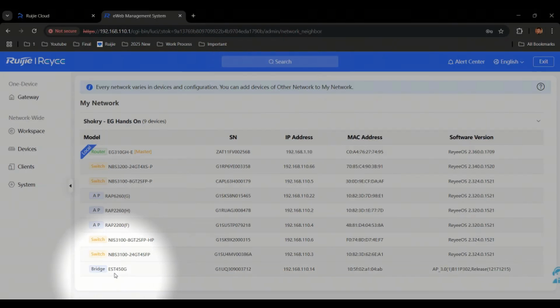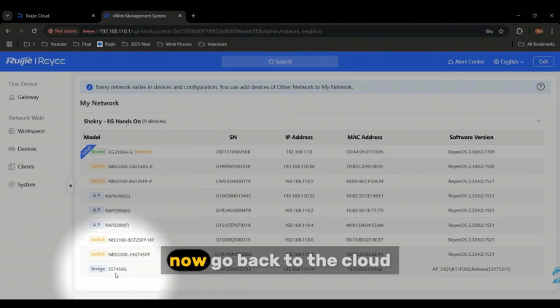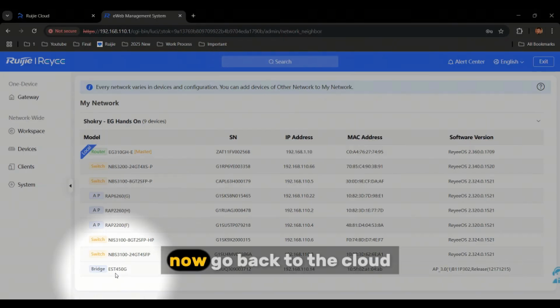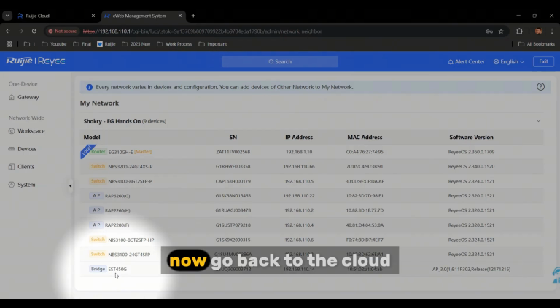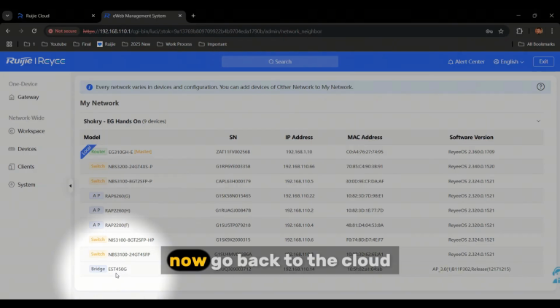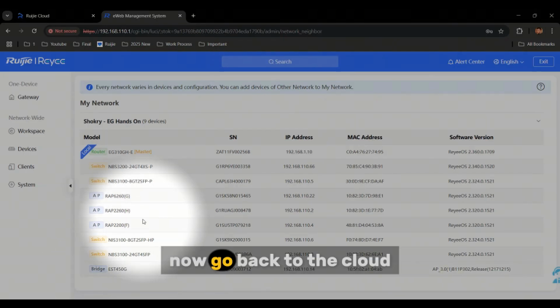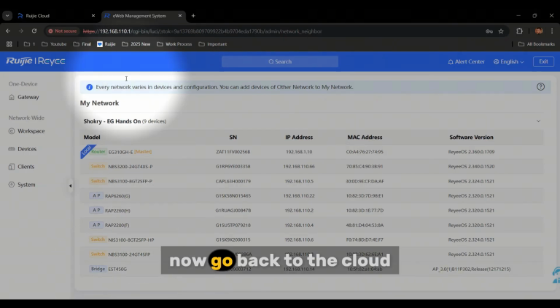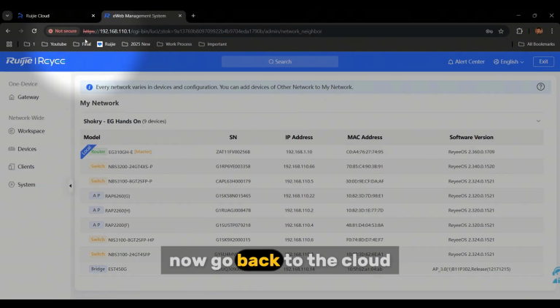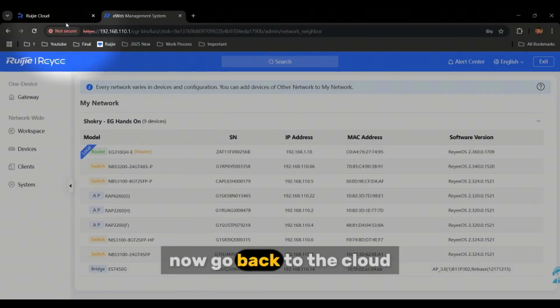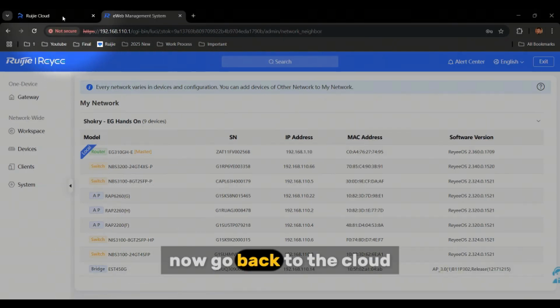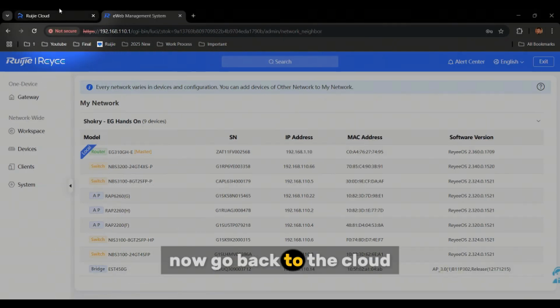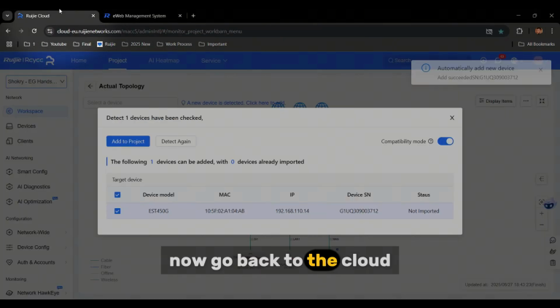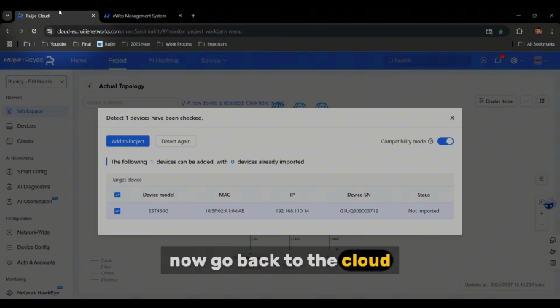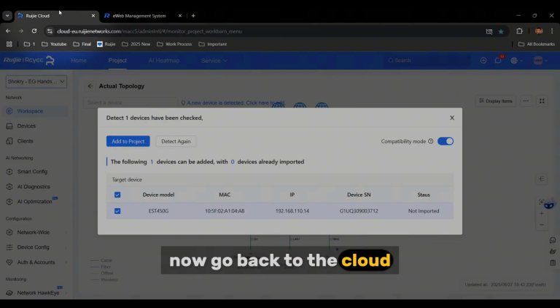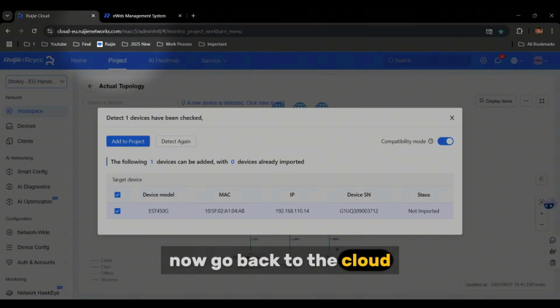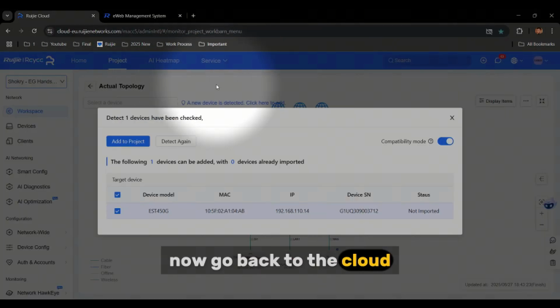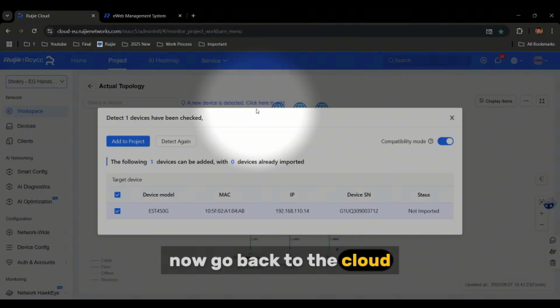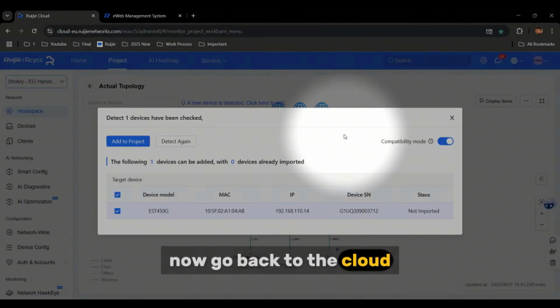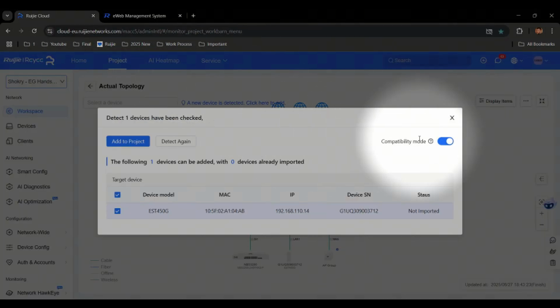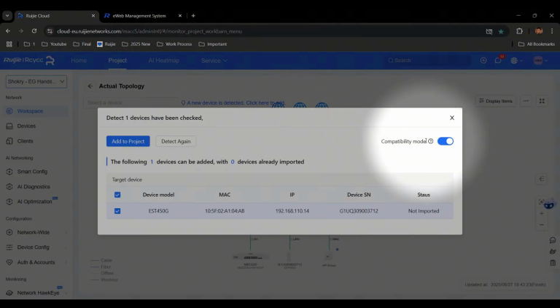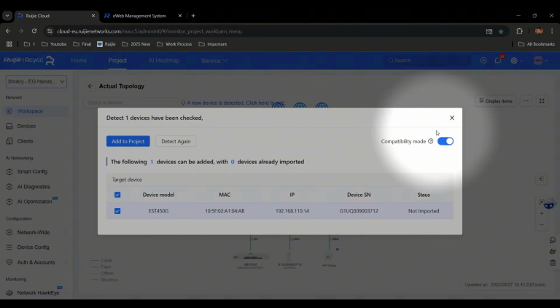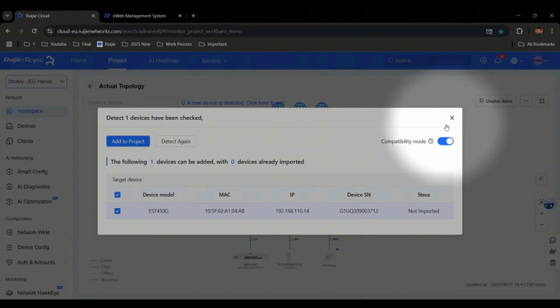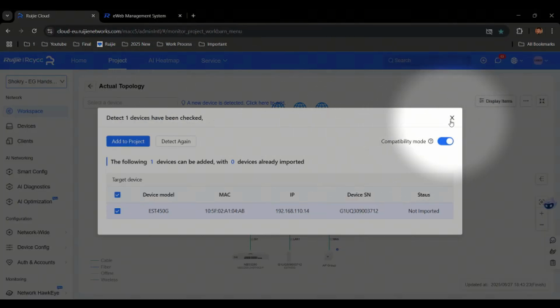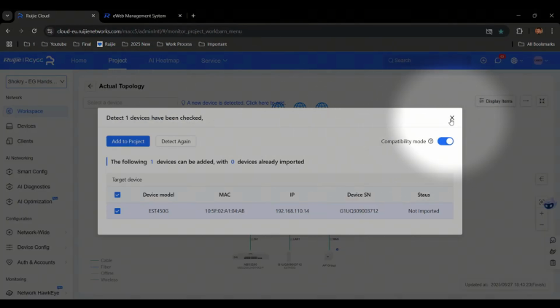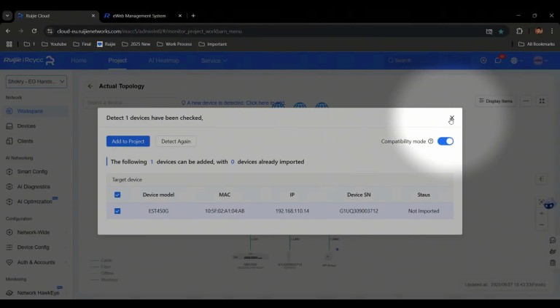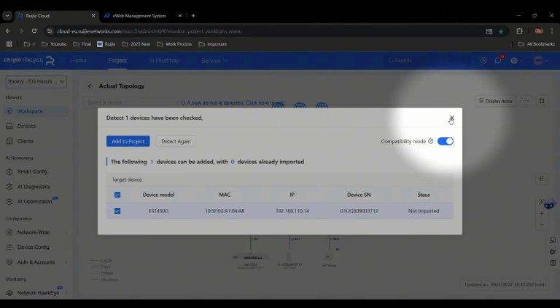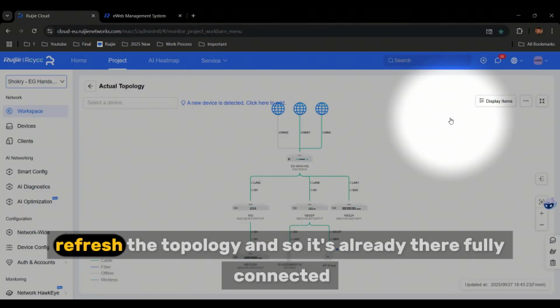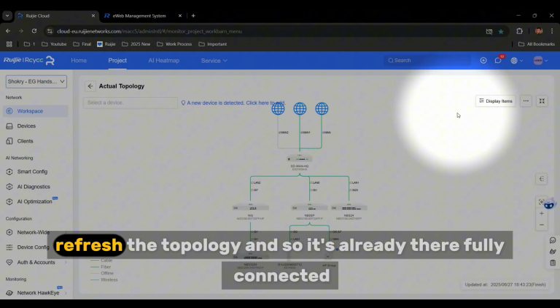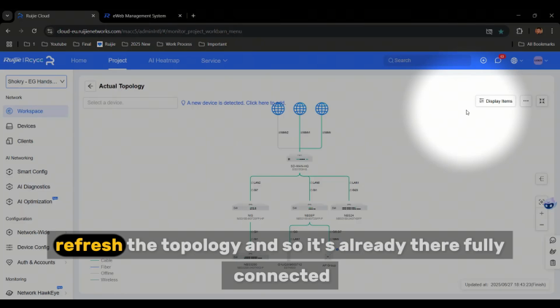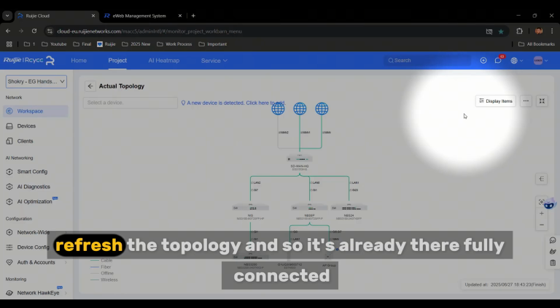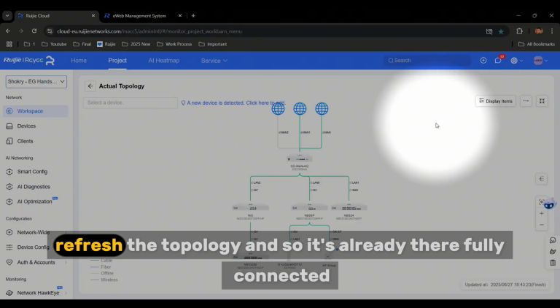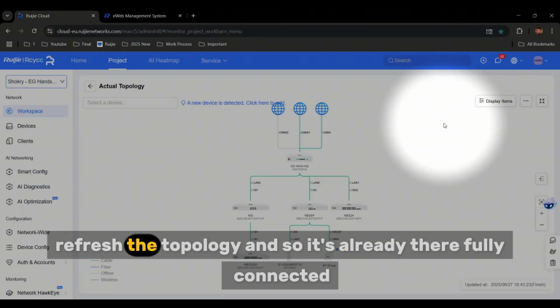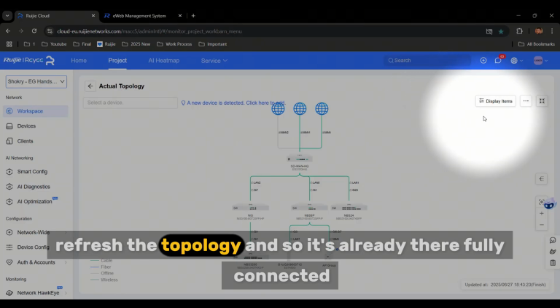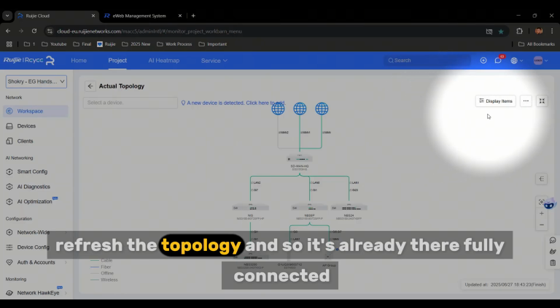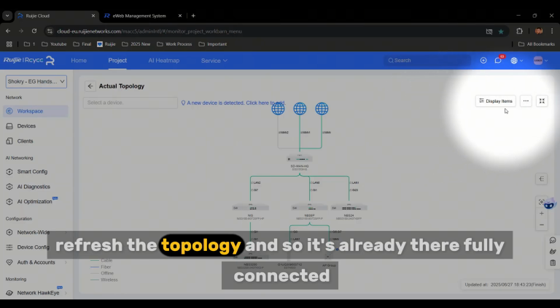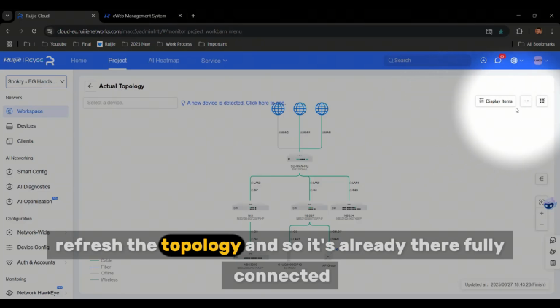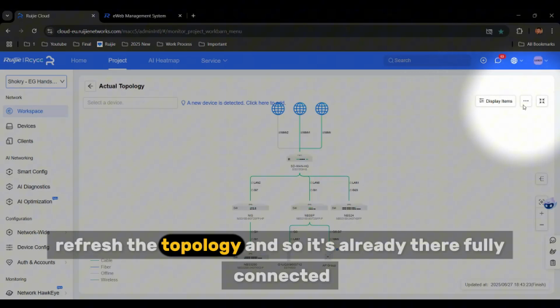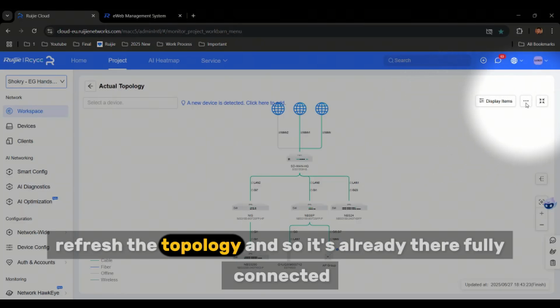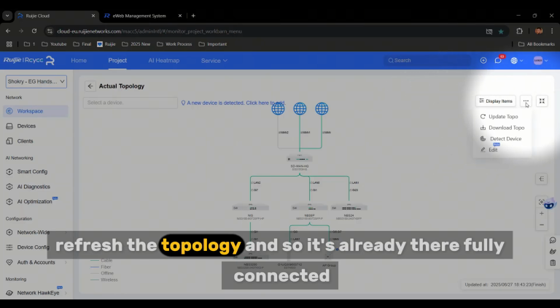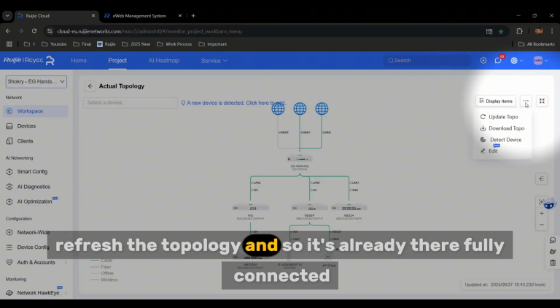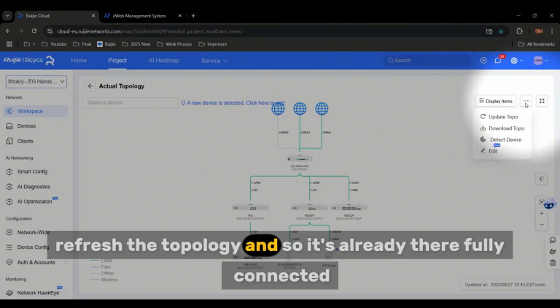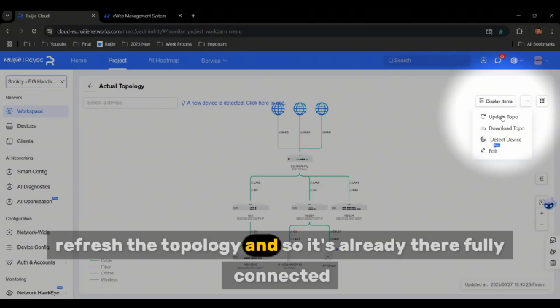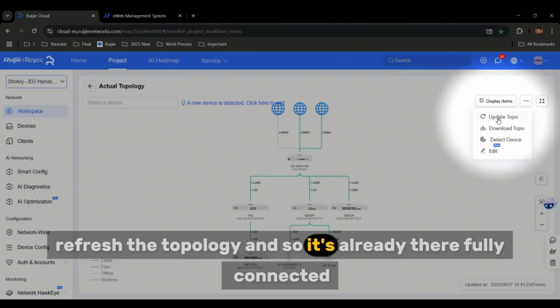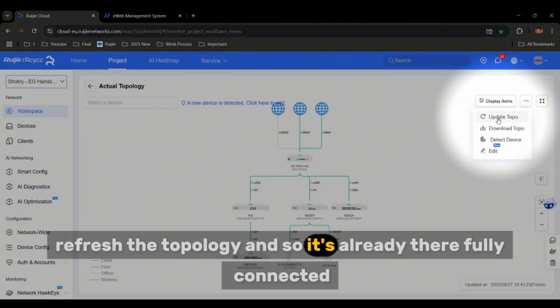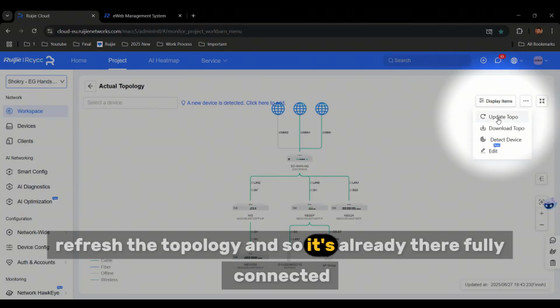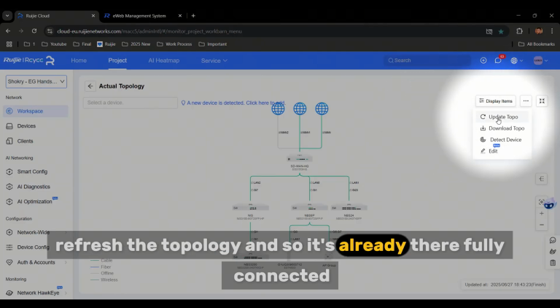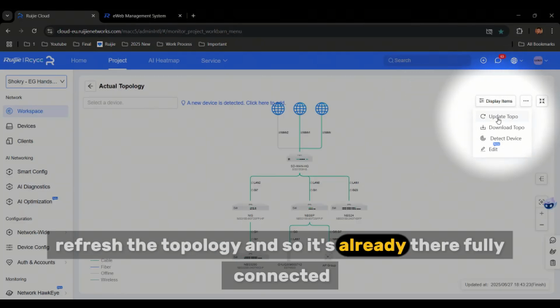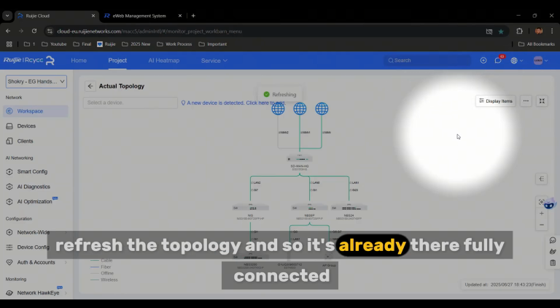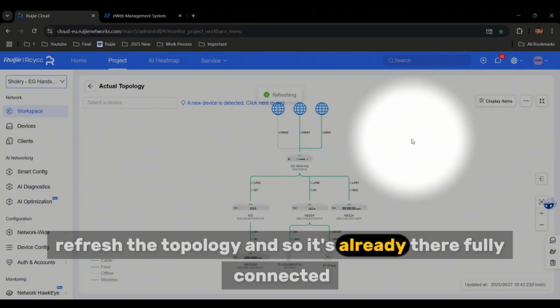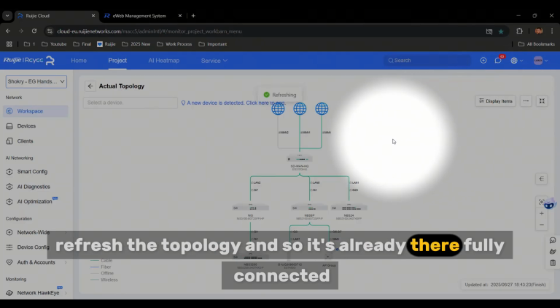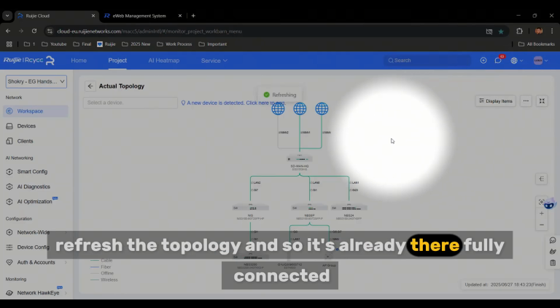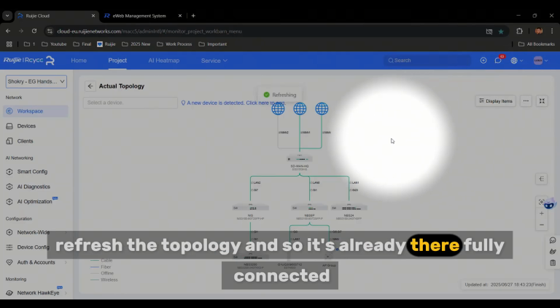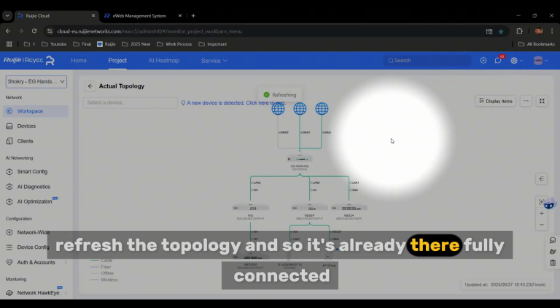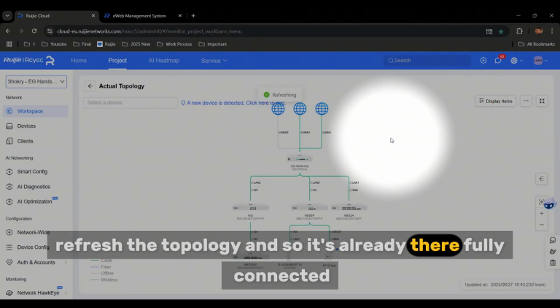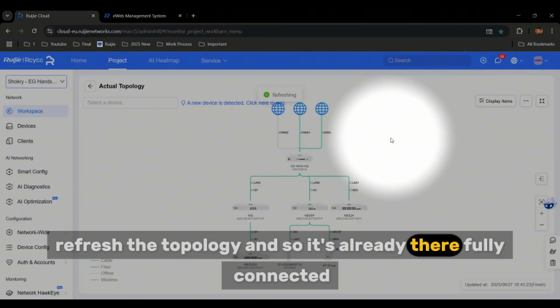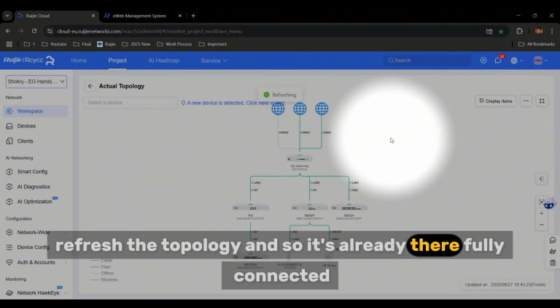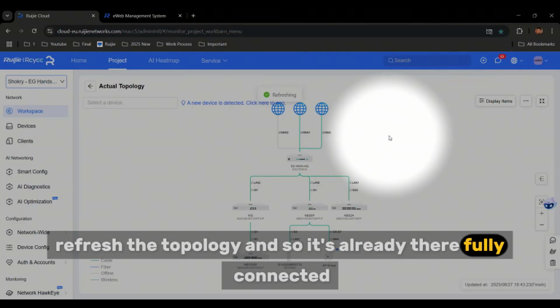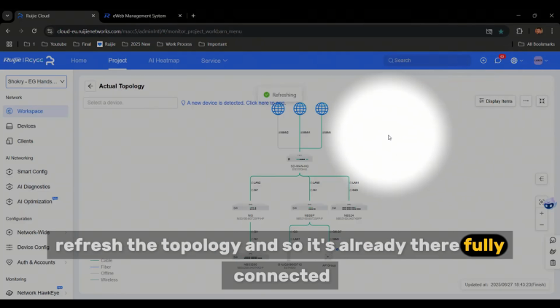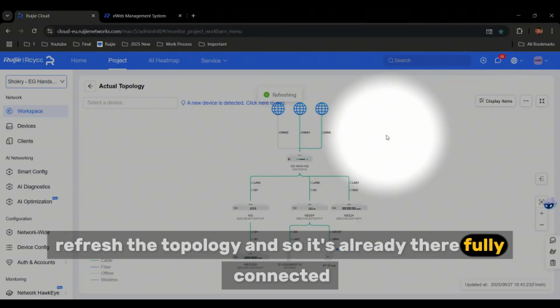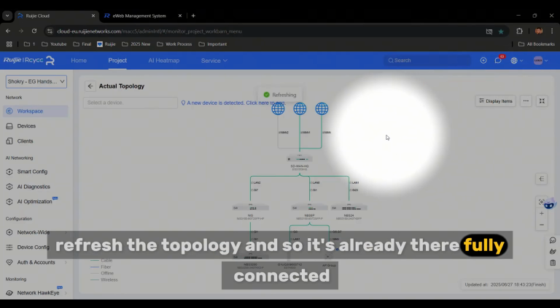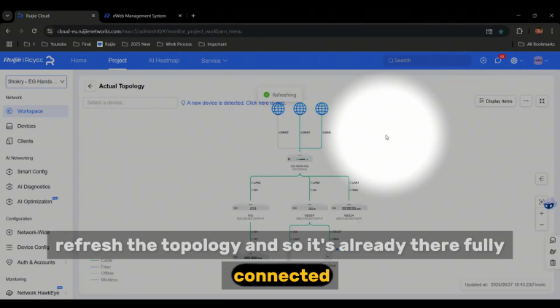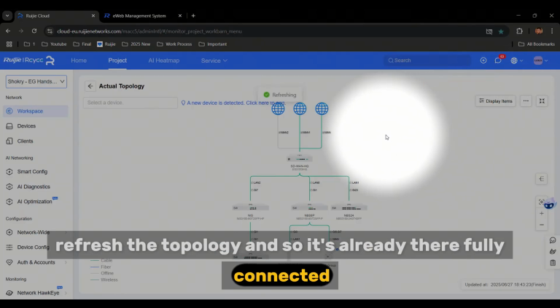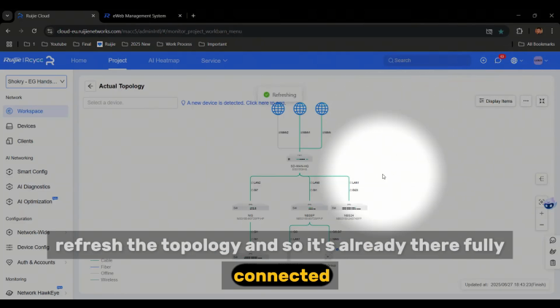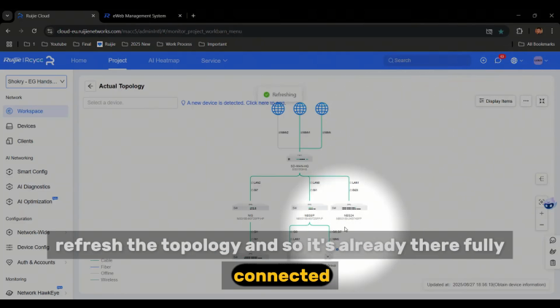Now go back to the cloud, refresh the topology, and it's already there — fully connected.